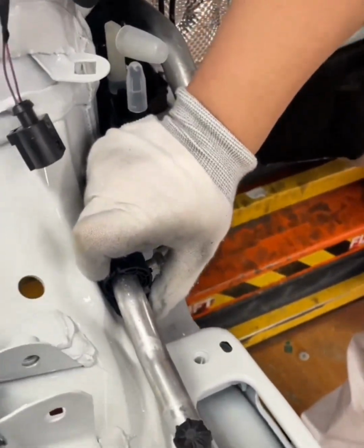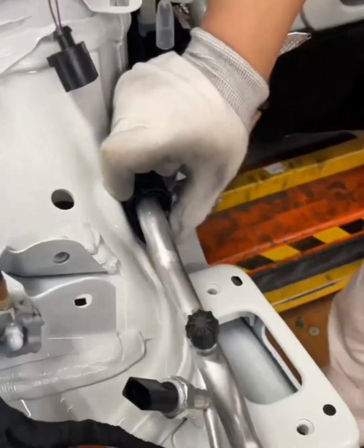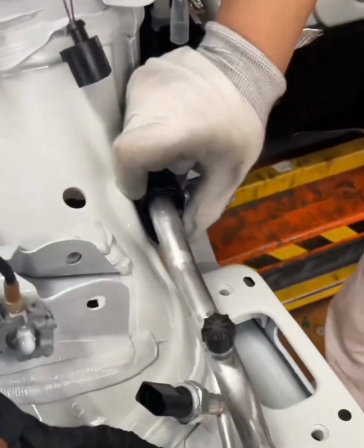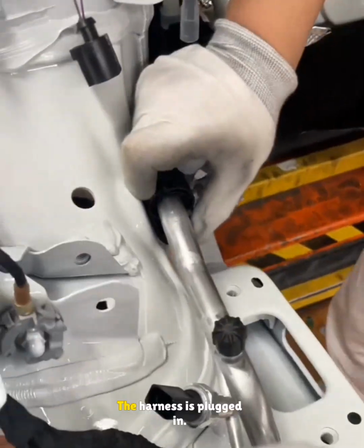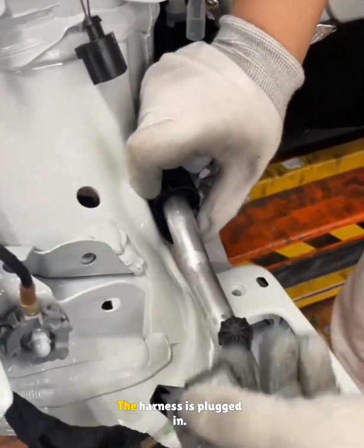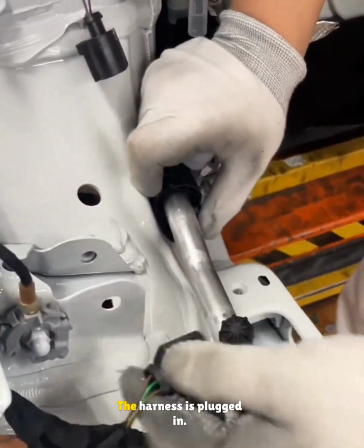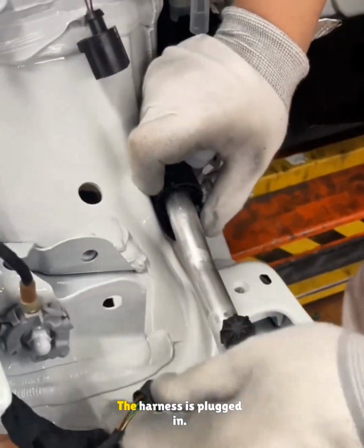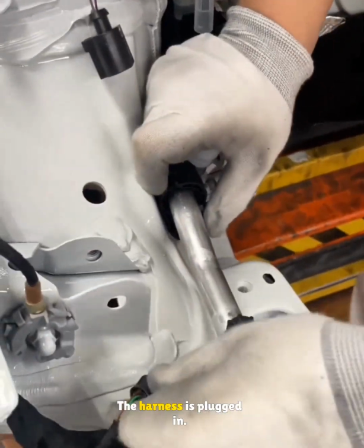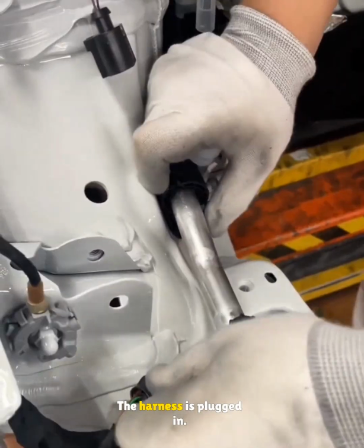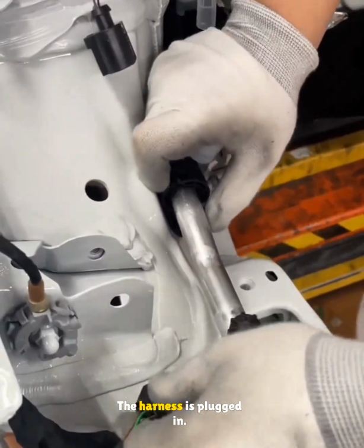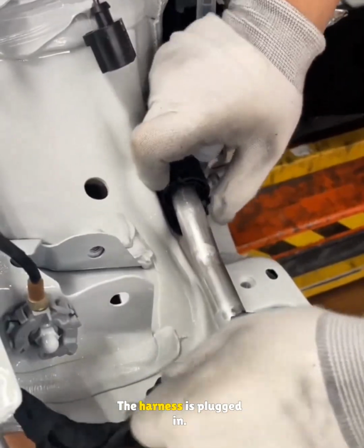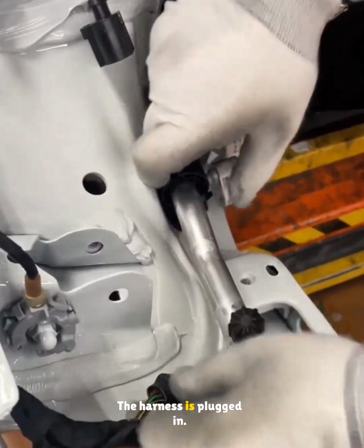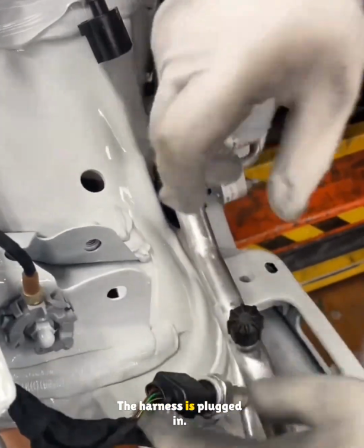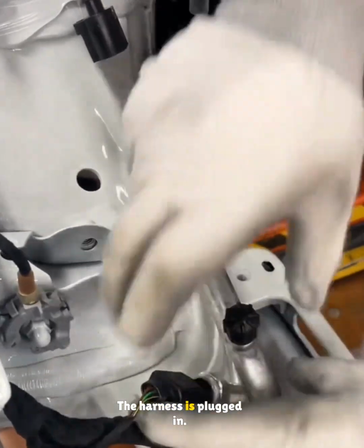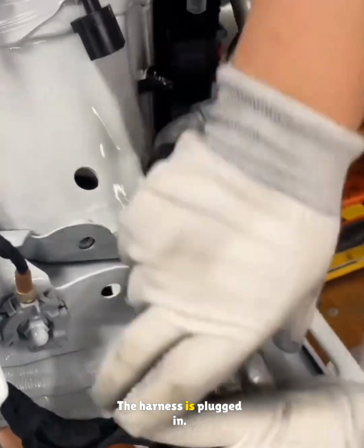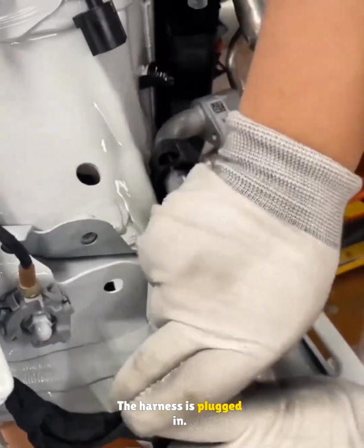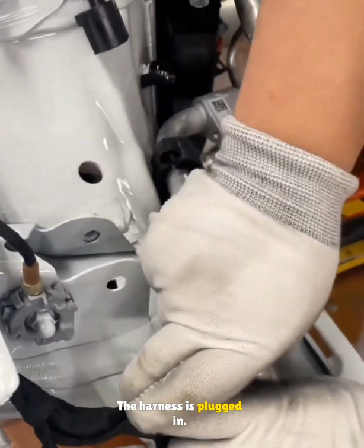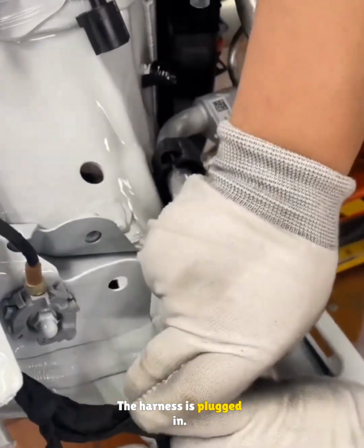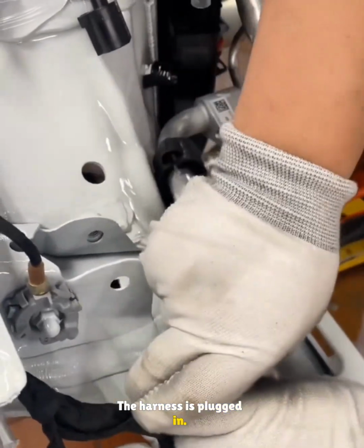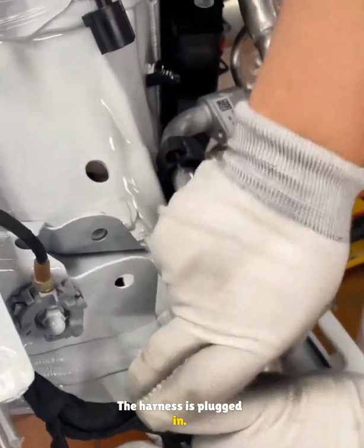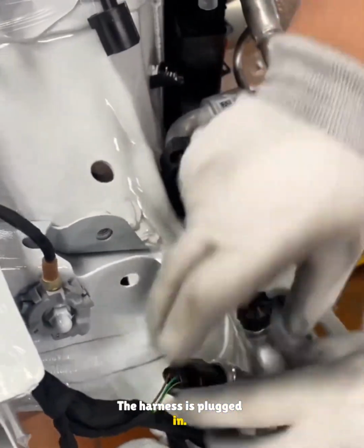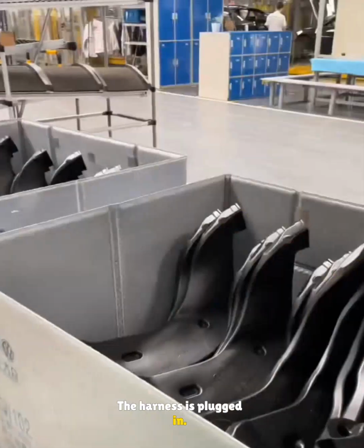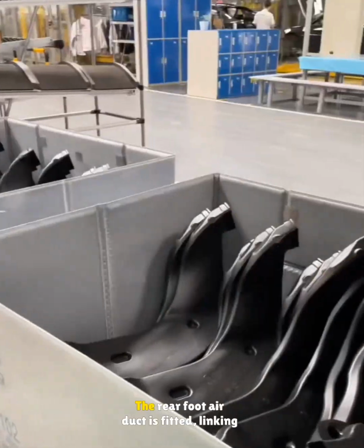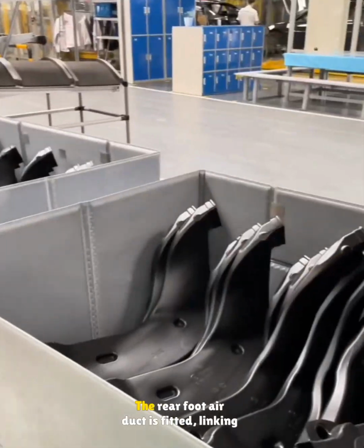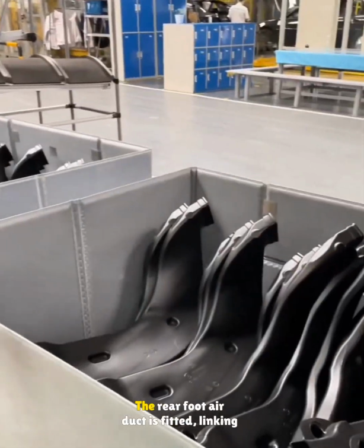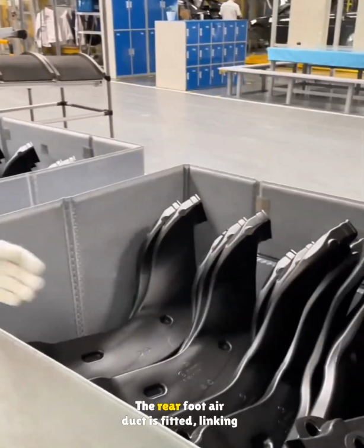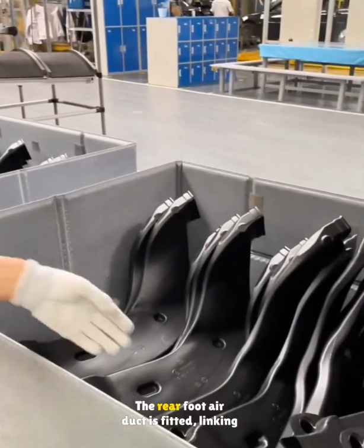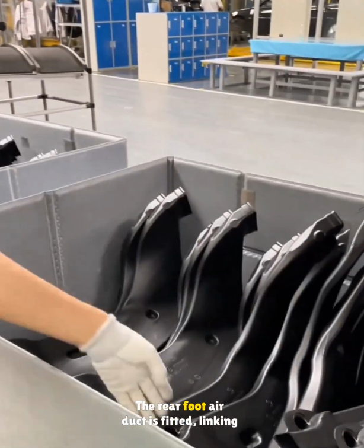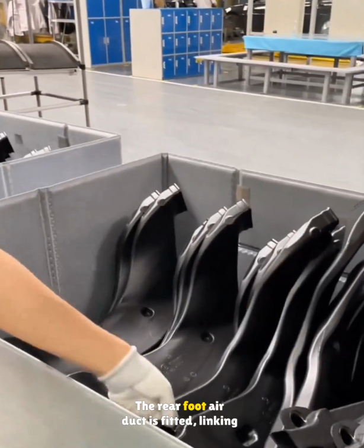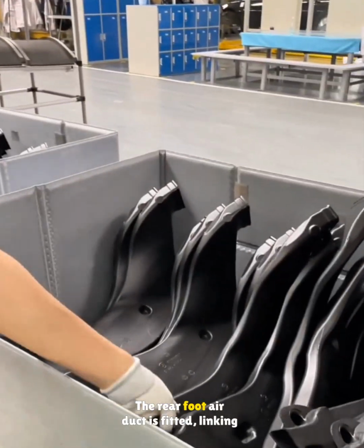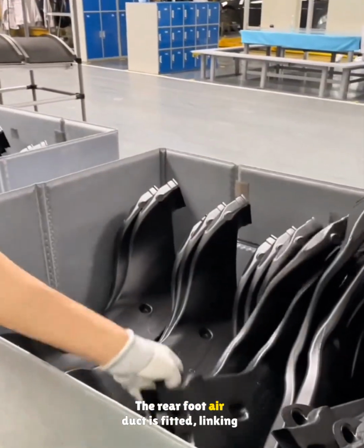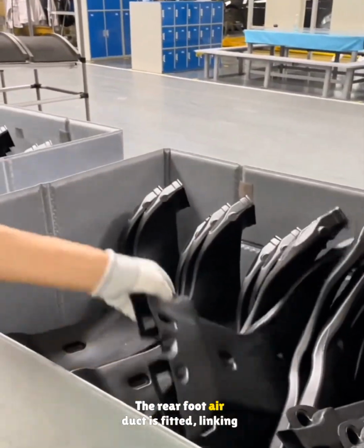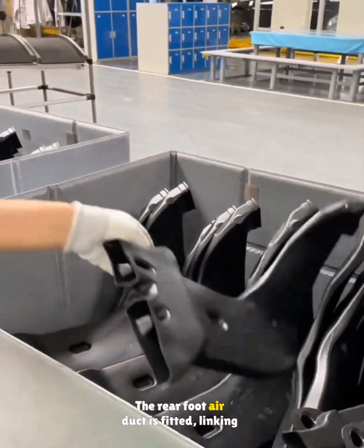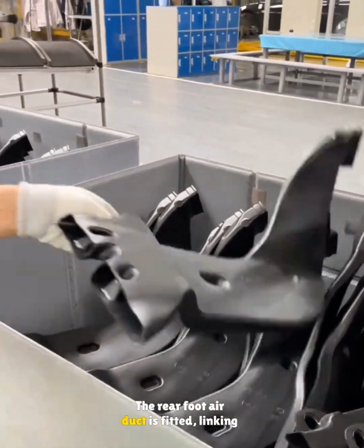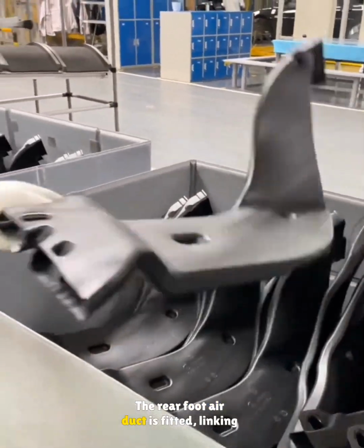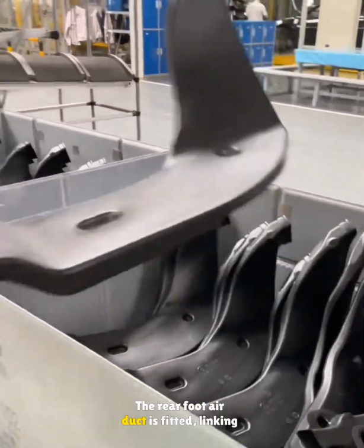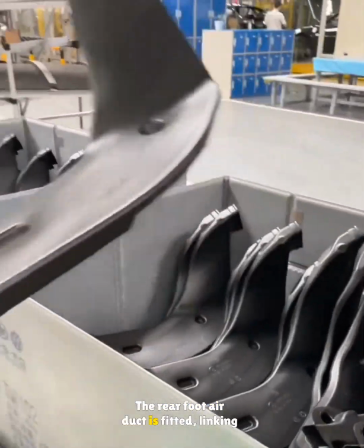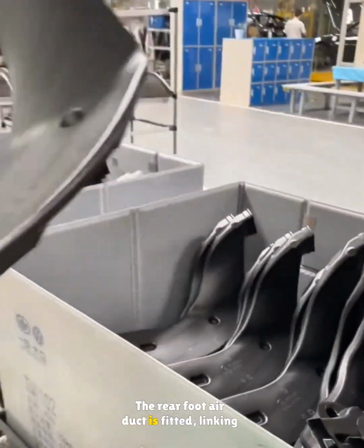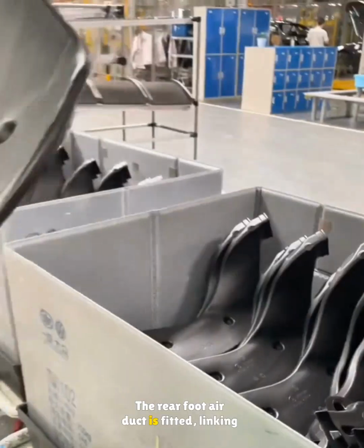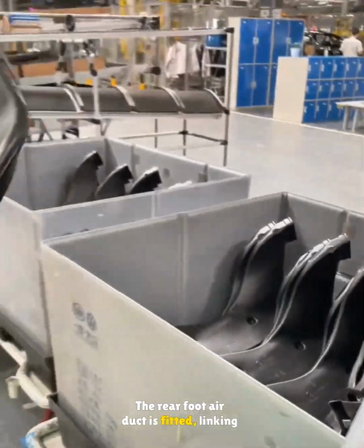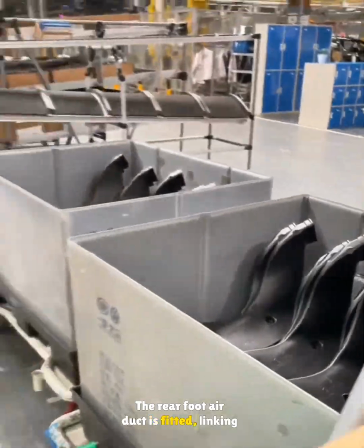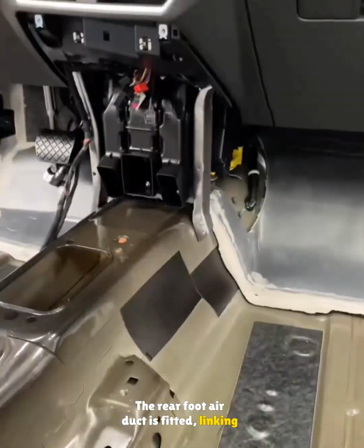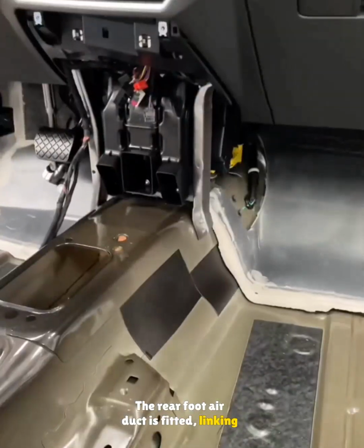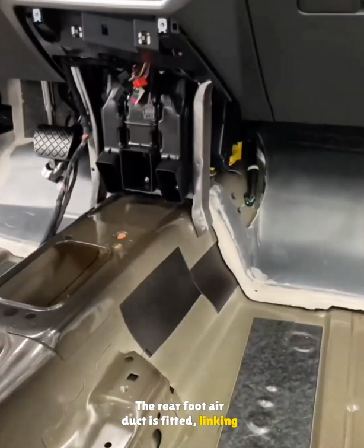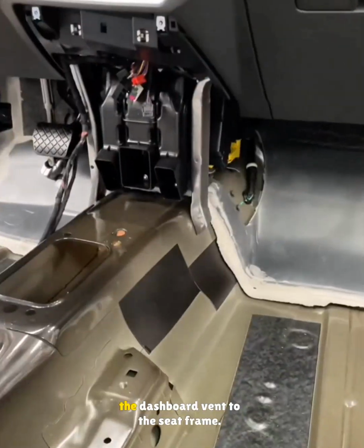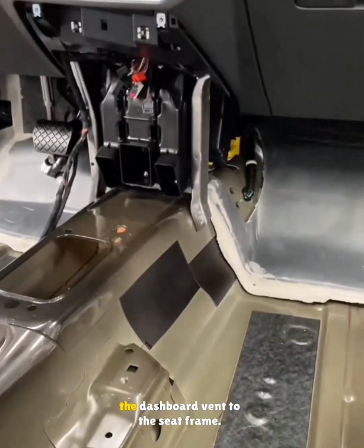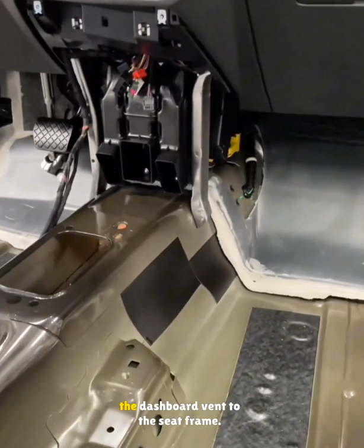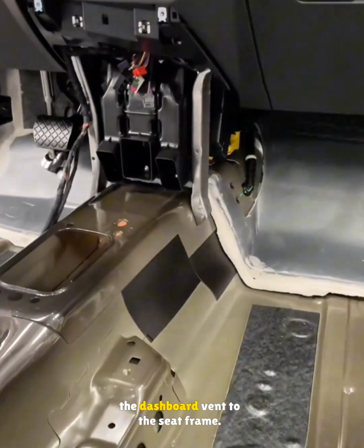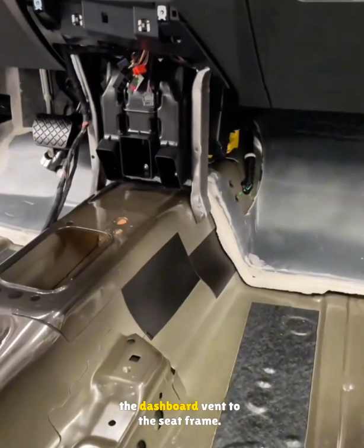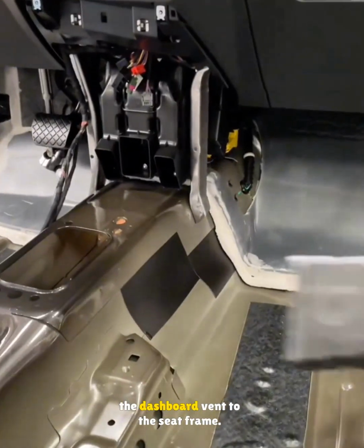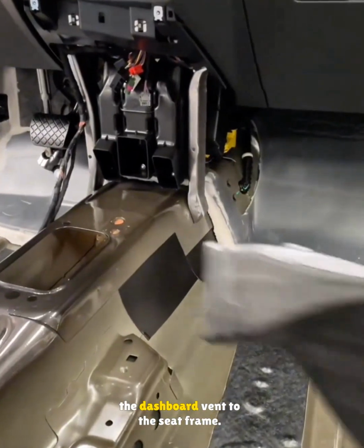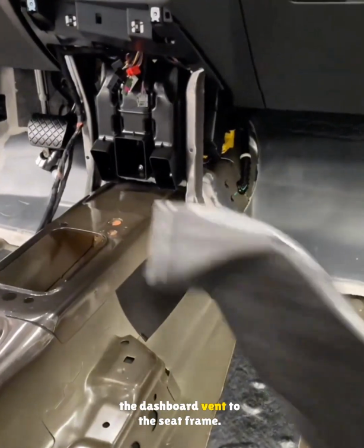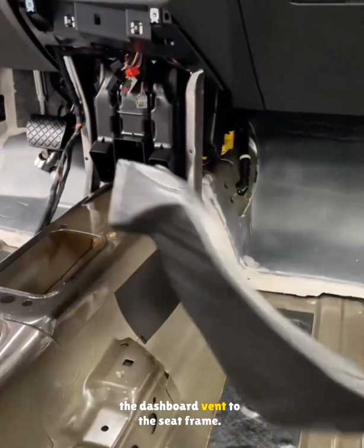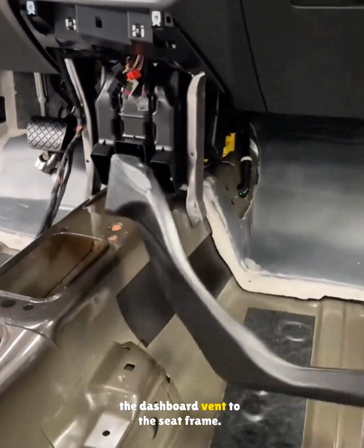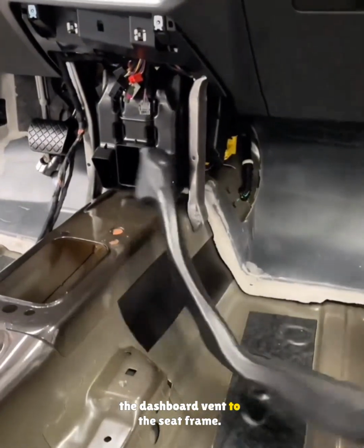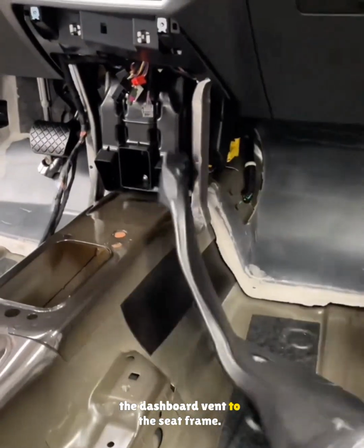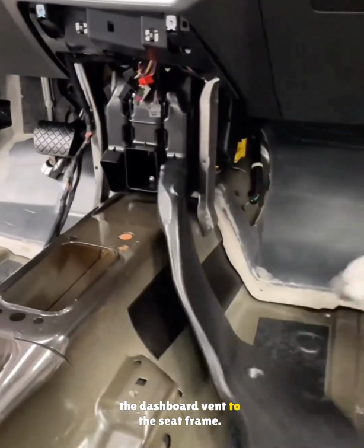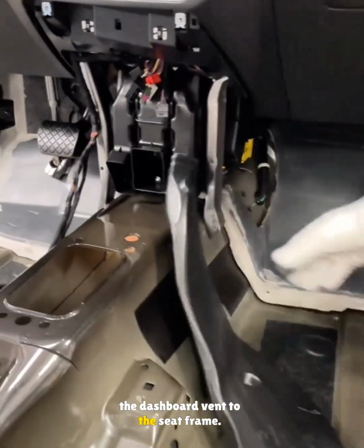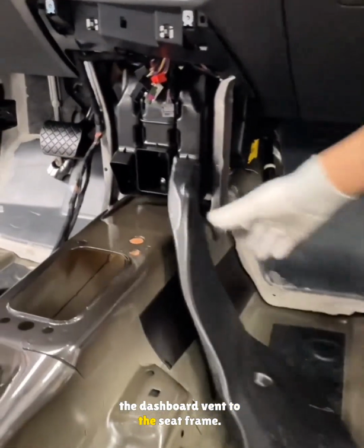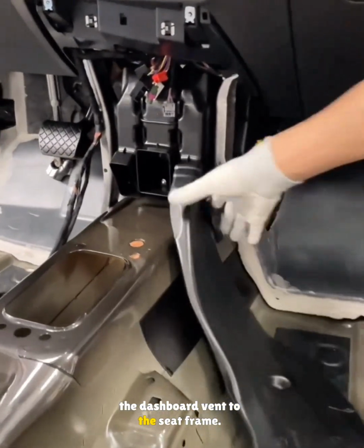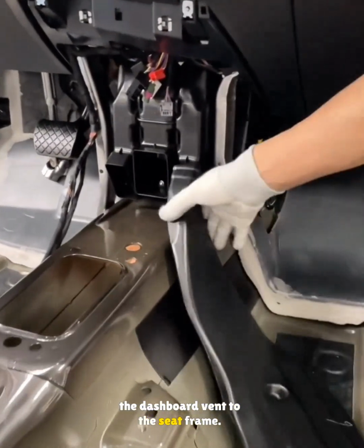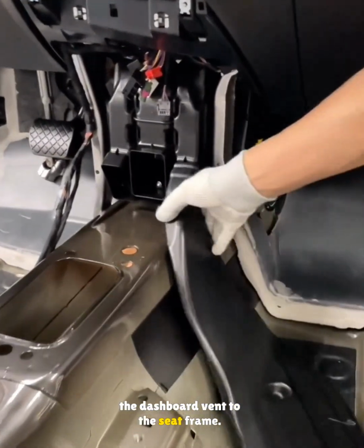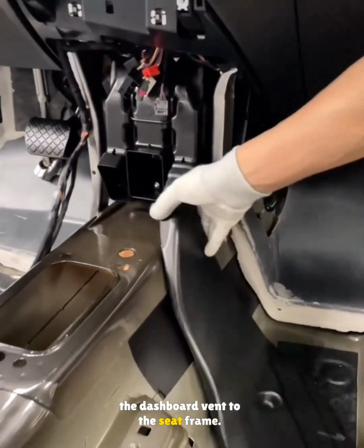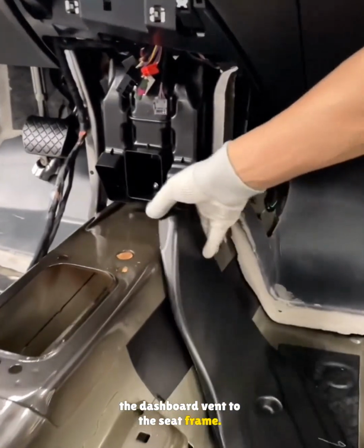The harness is plugged in. The rear foot air duct is fitted, linking the dashboard vent to the seat frame.